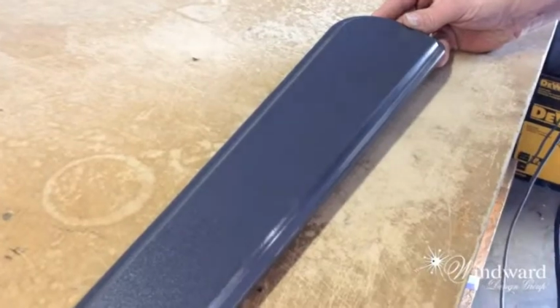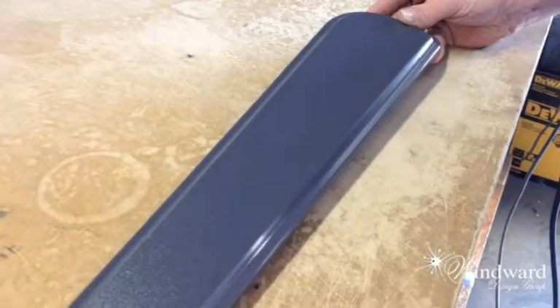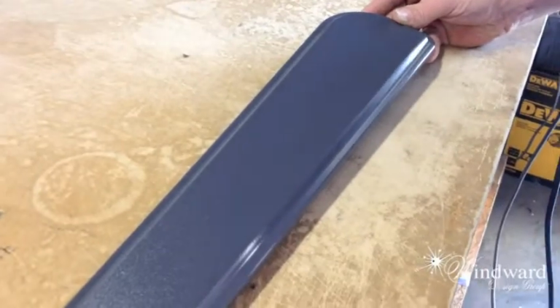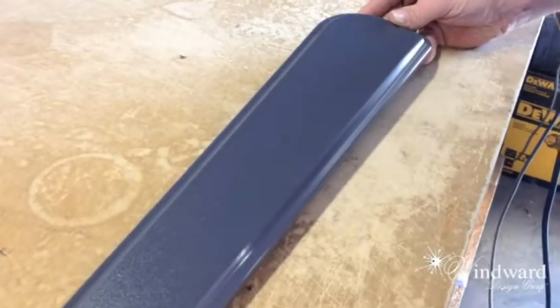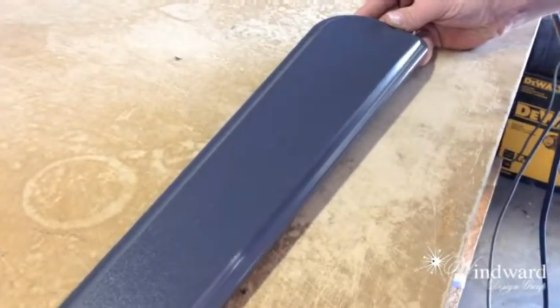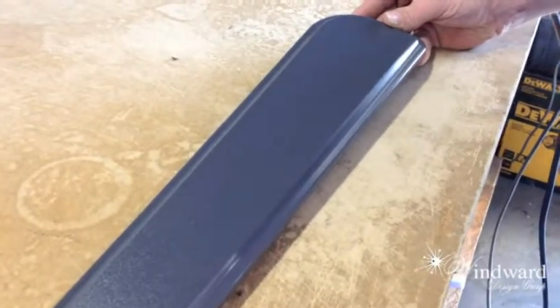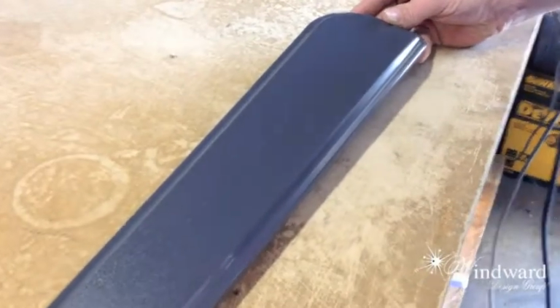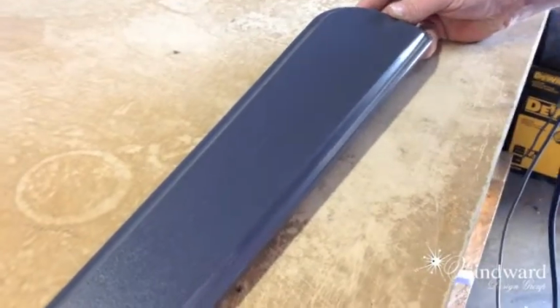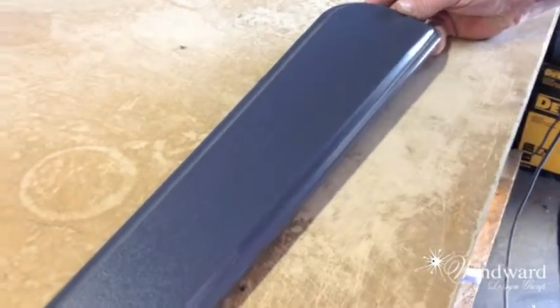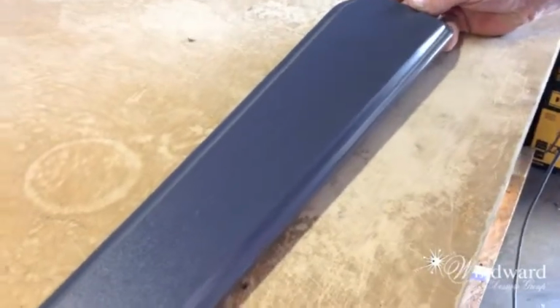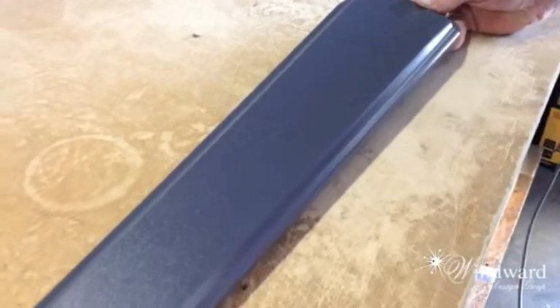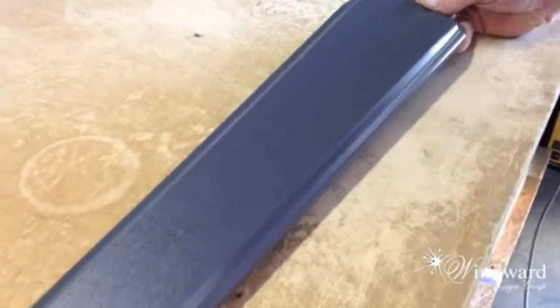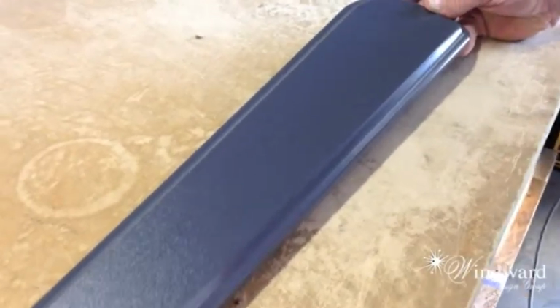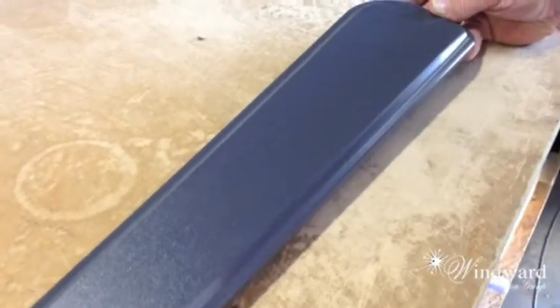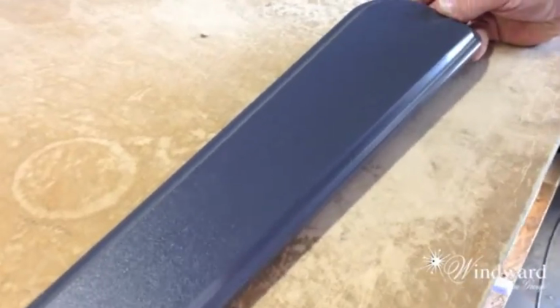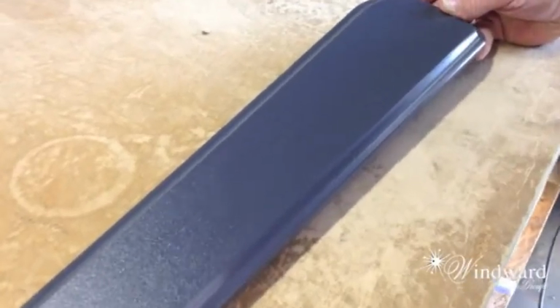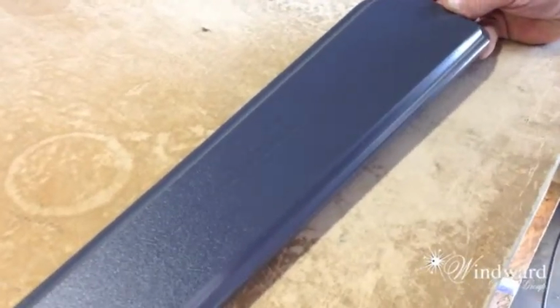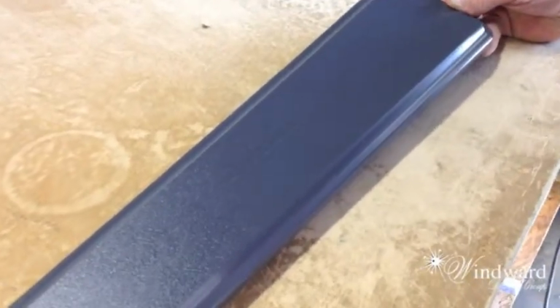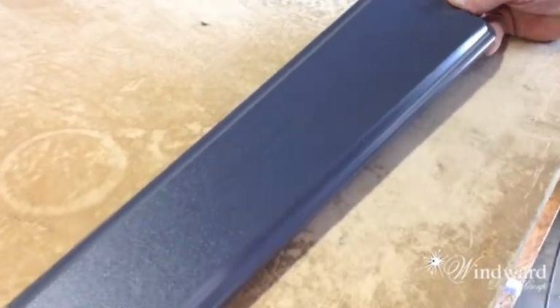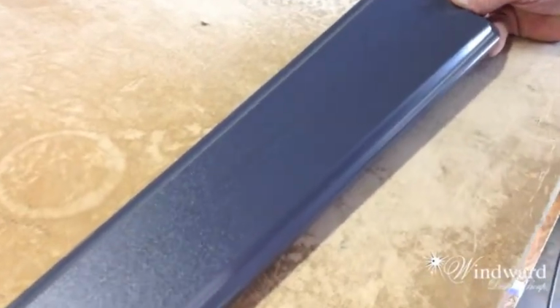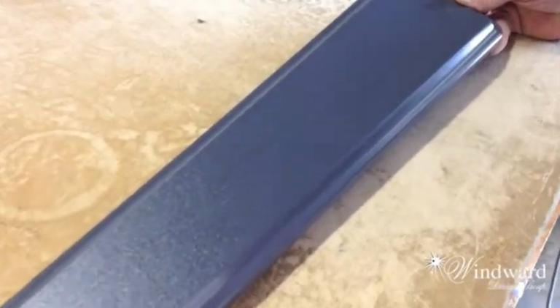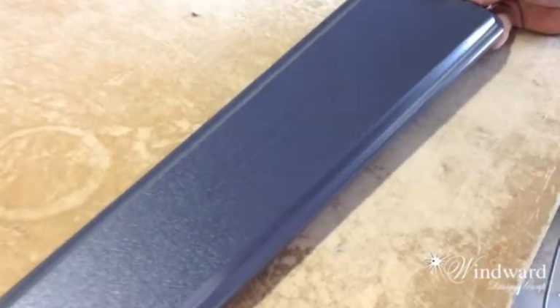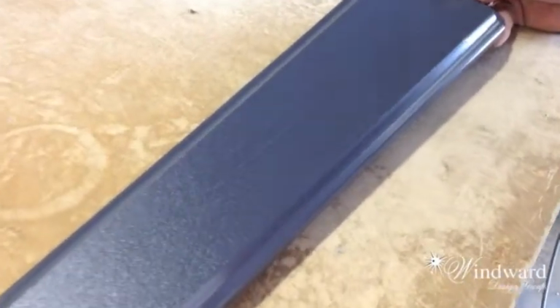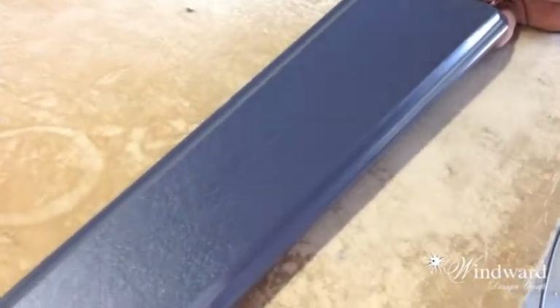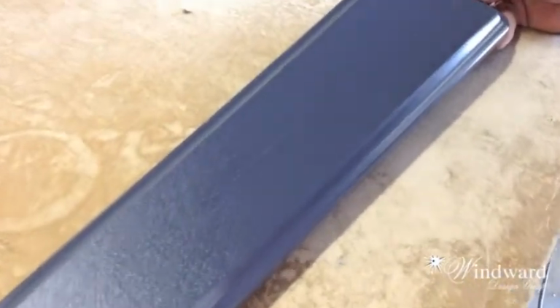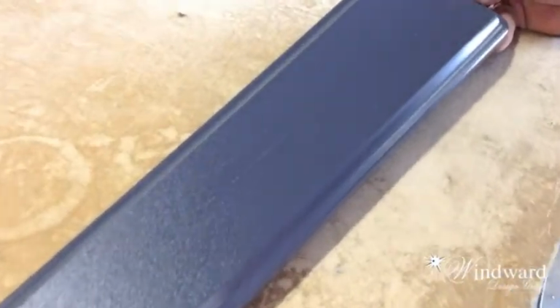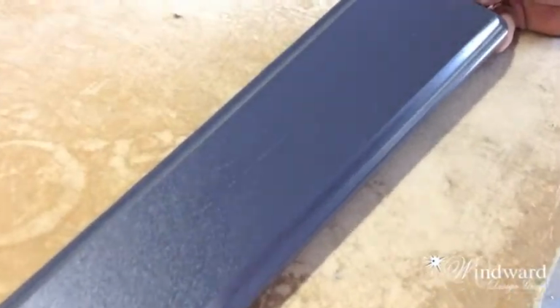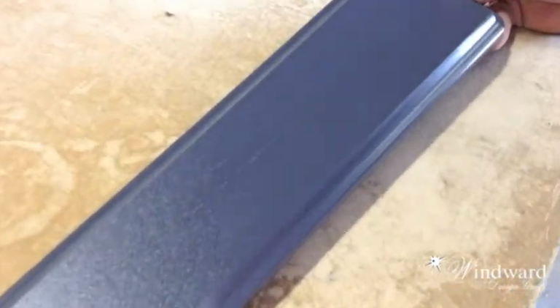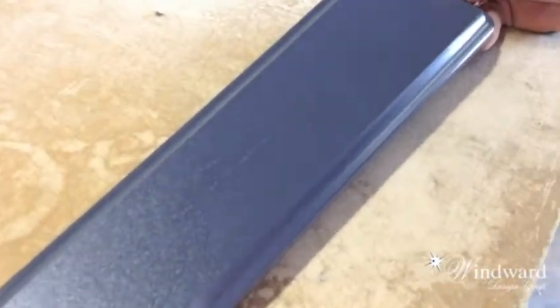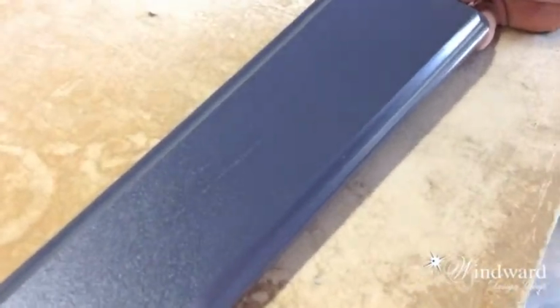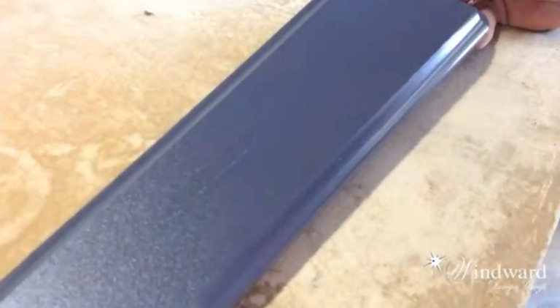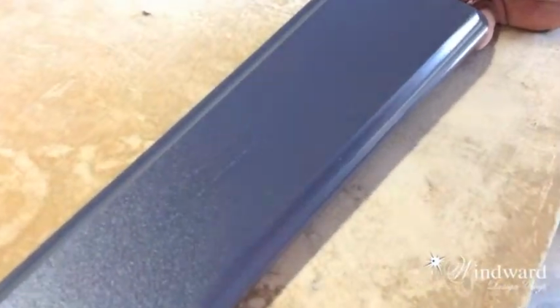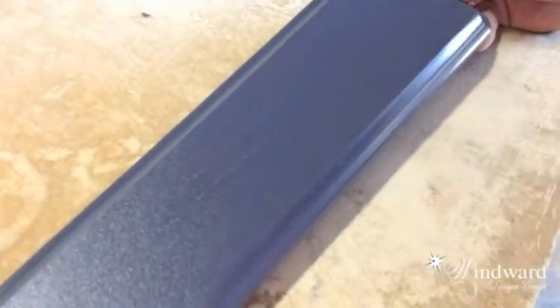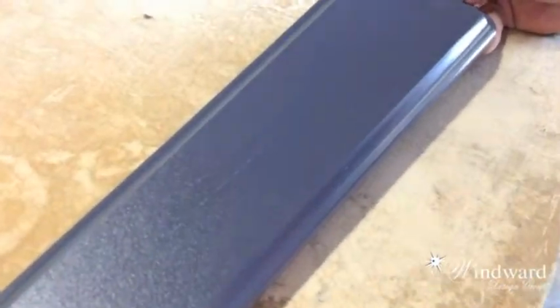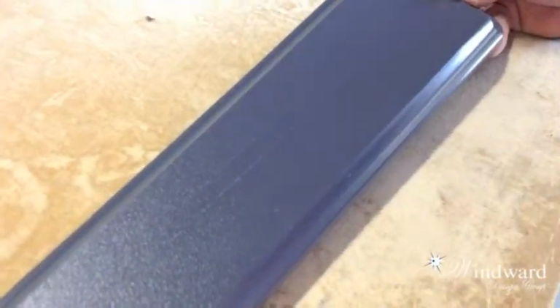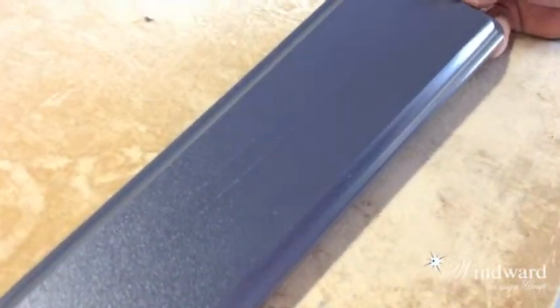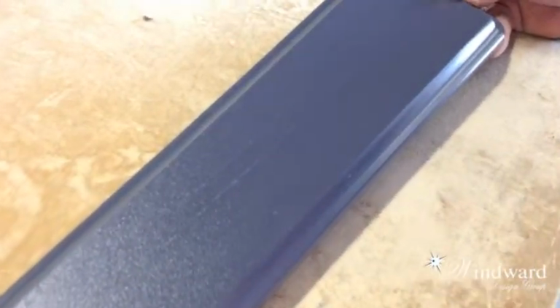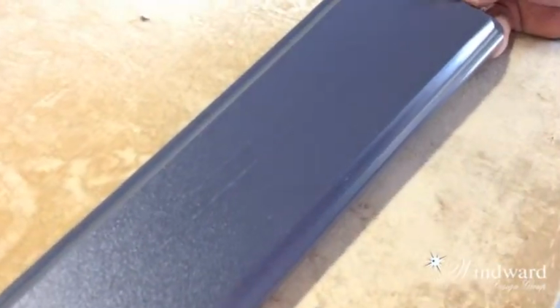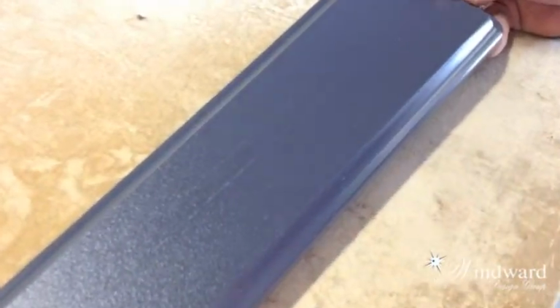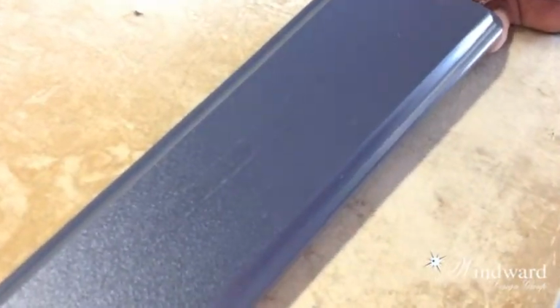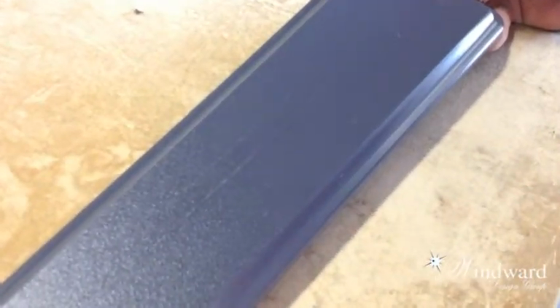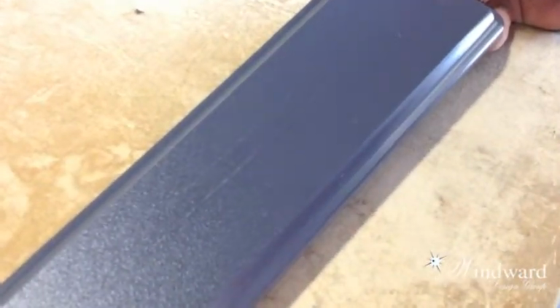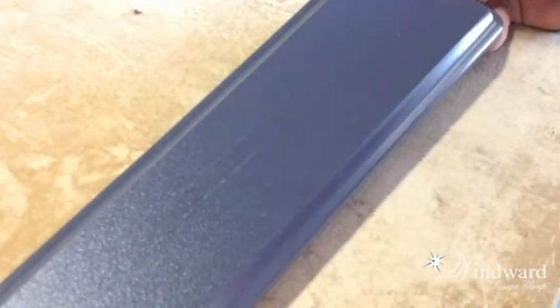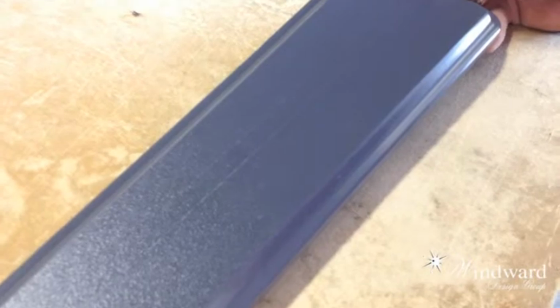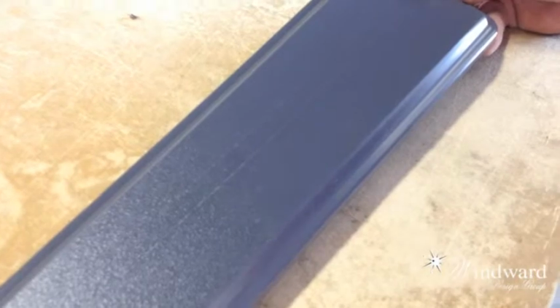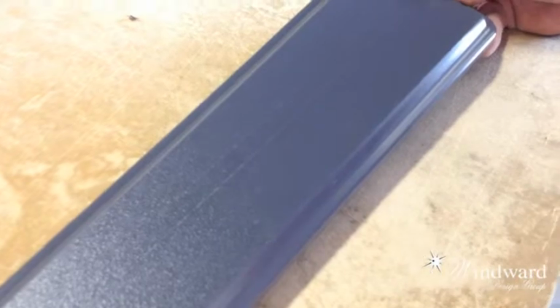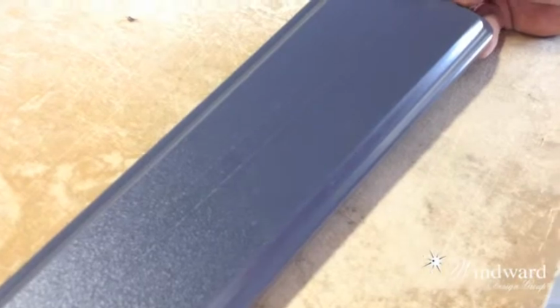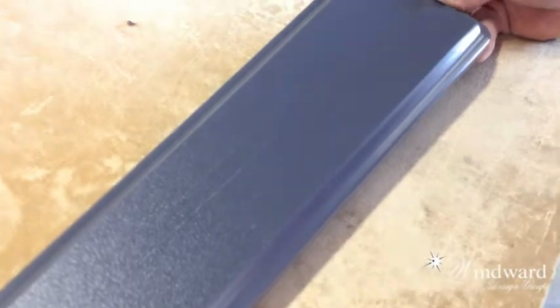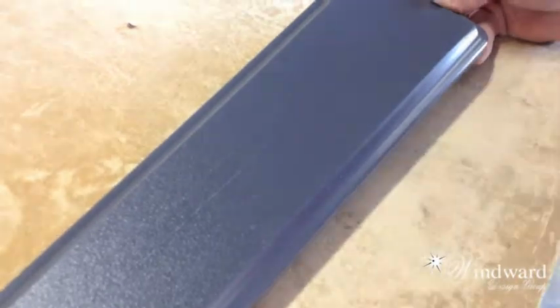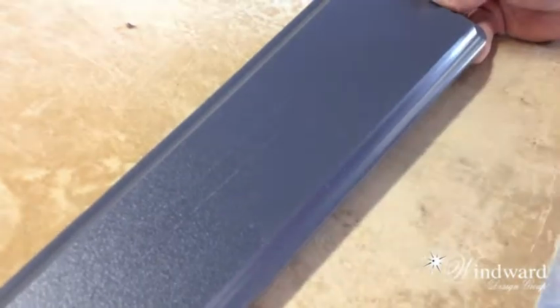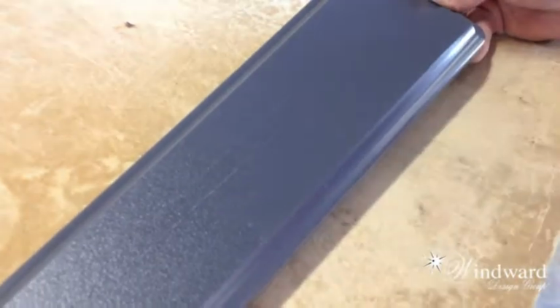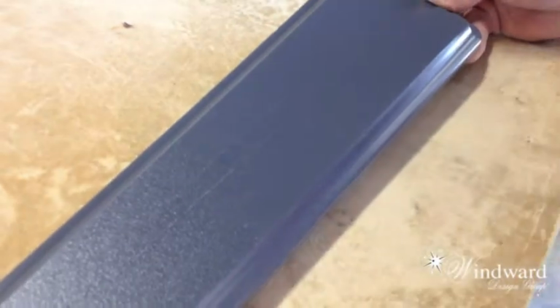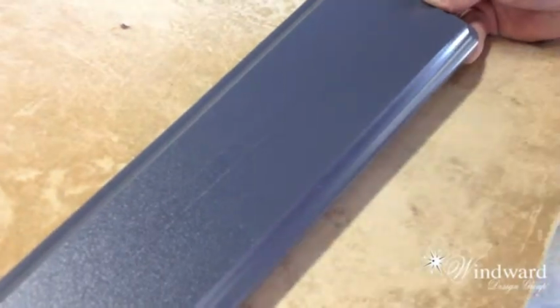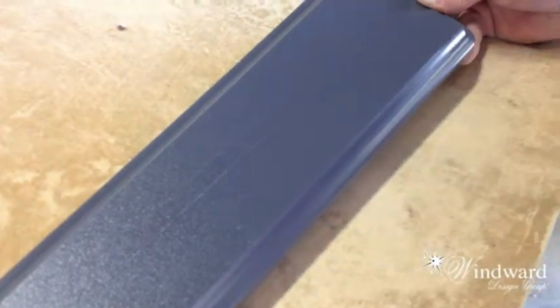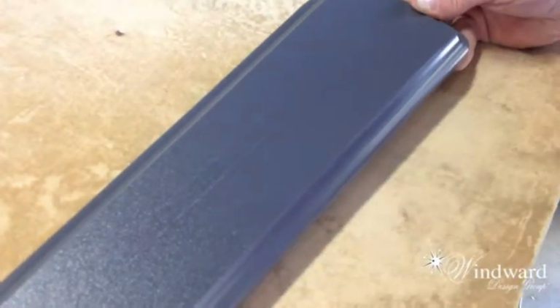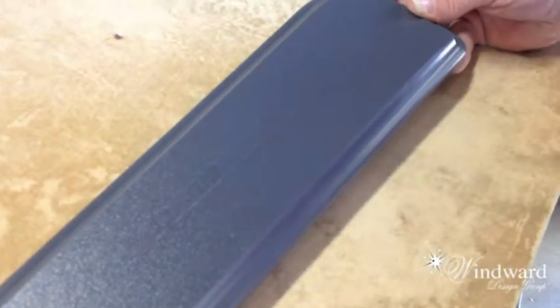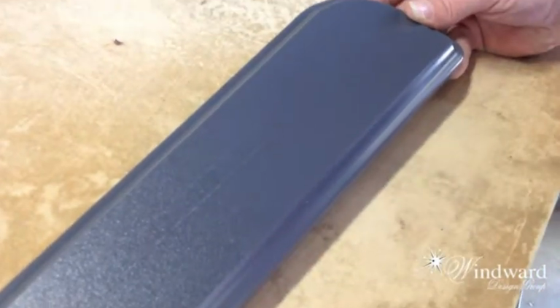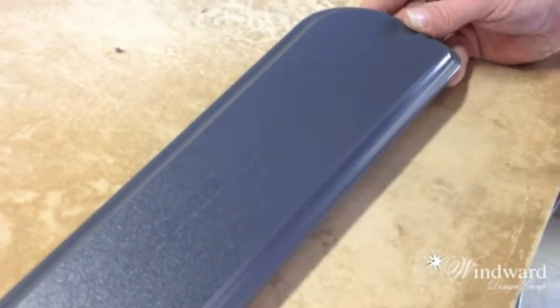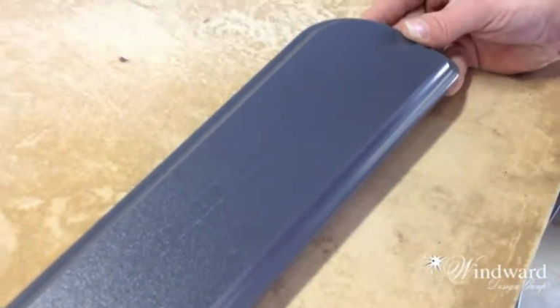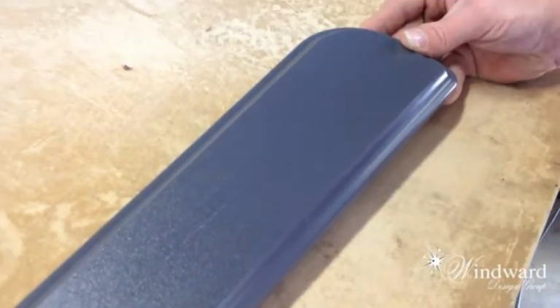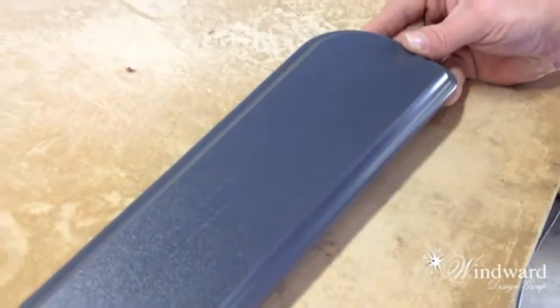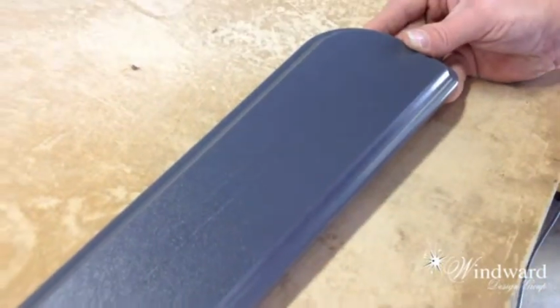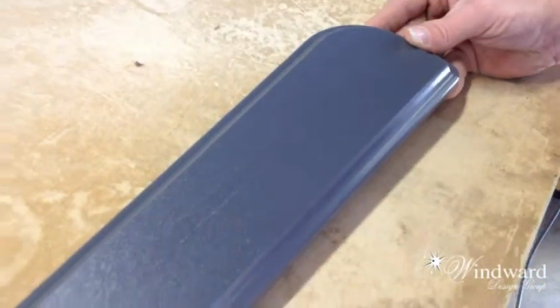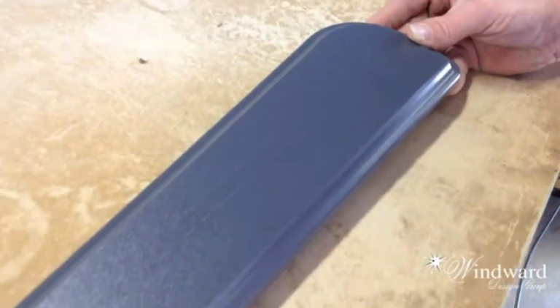This is a piece of furniture arm that has been scratched, and Mike is going to show us exactly how we can go about fixing something like this.